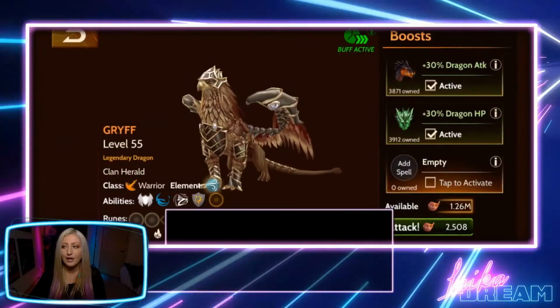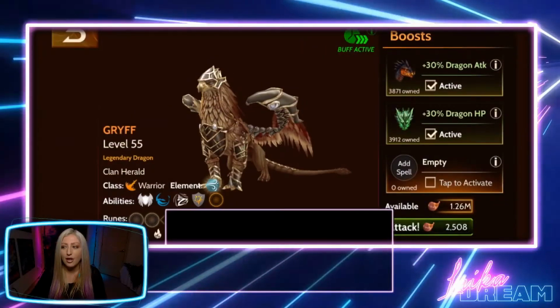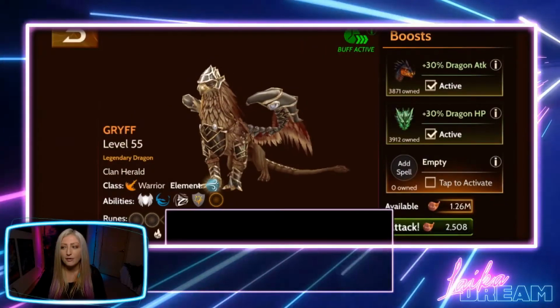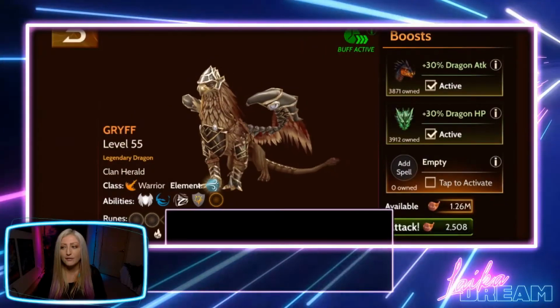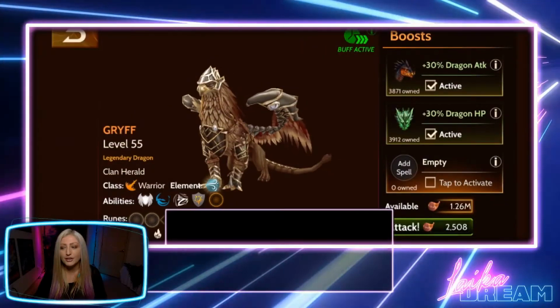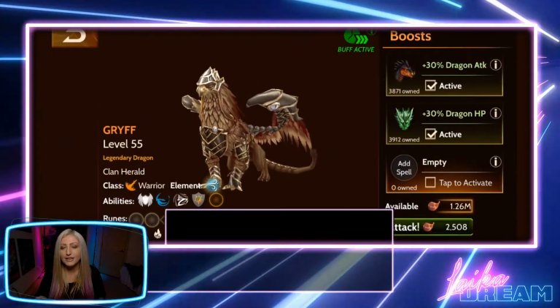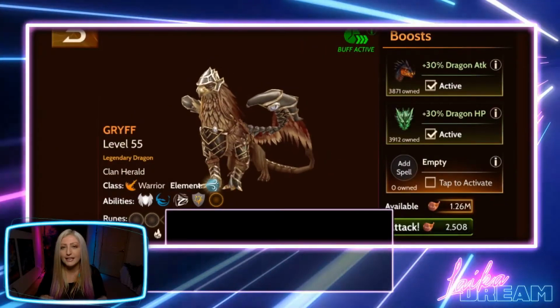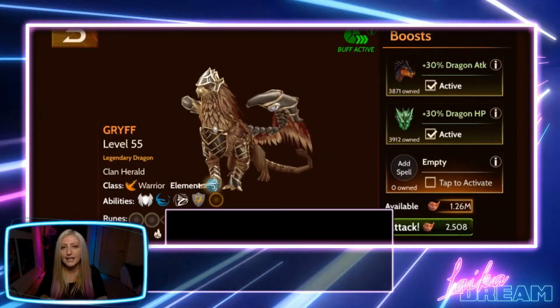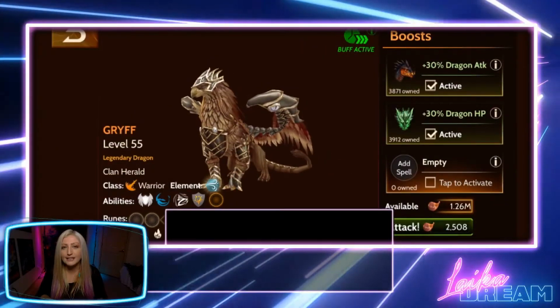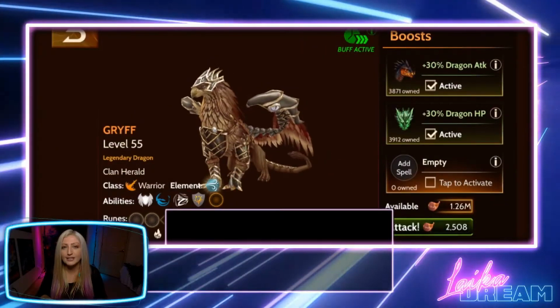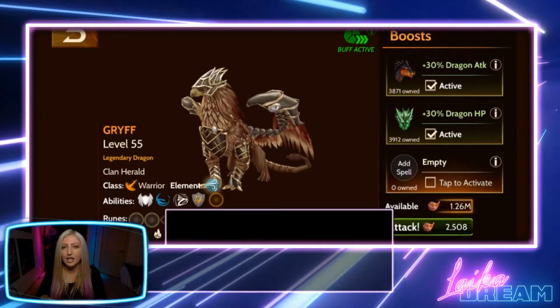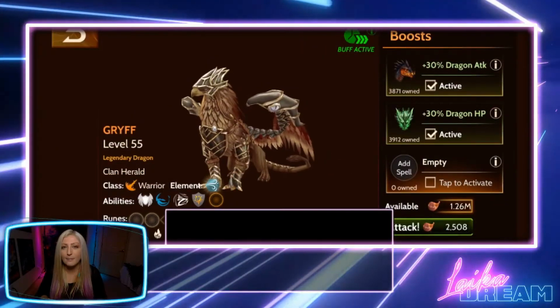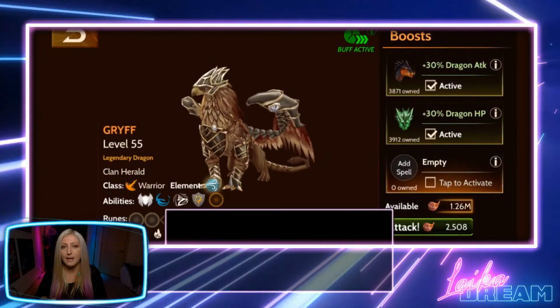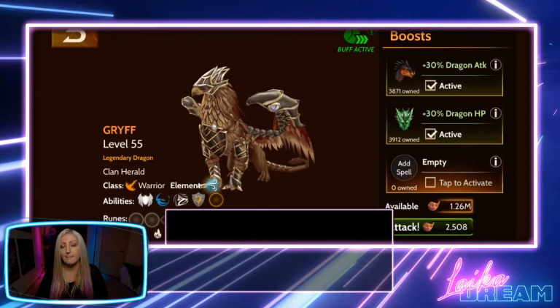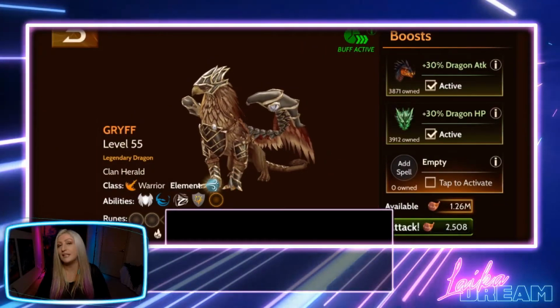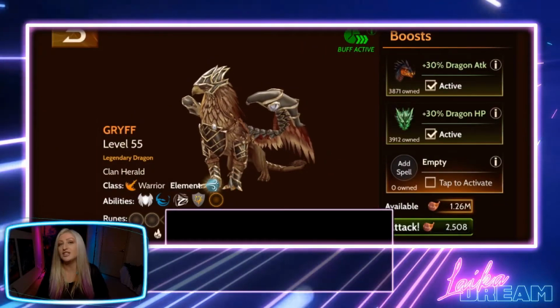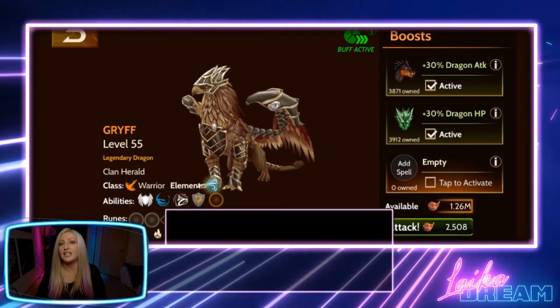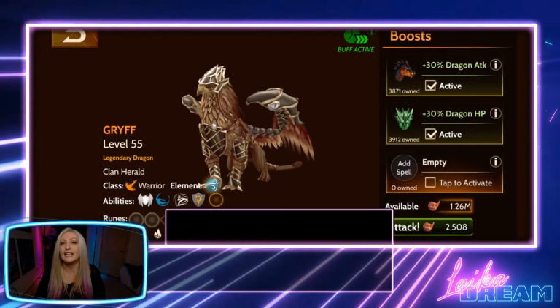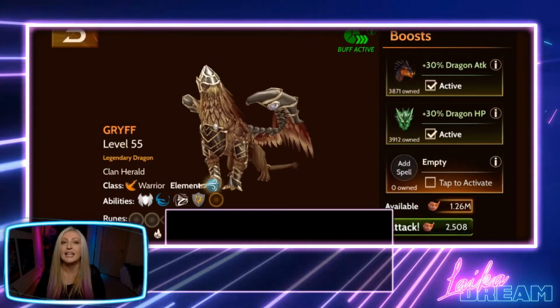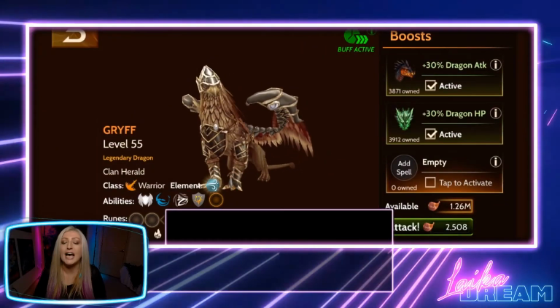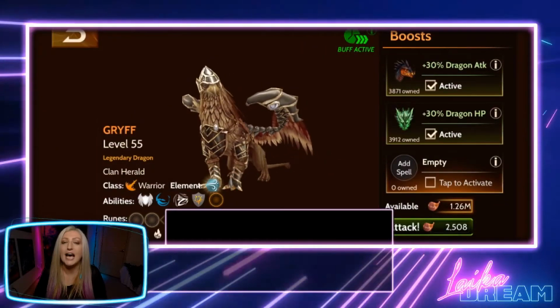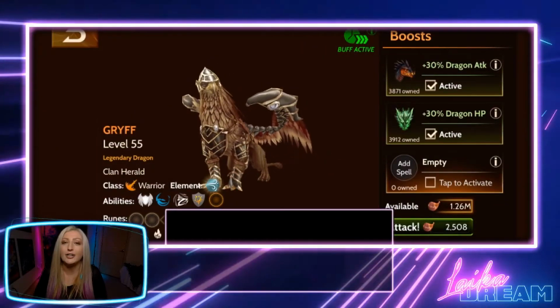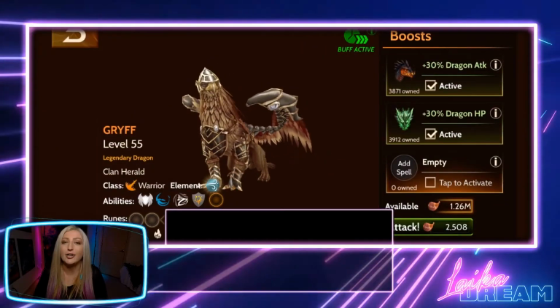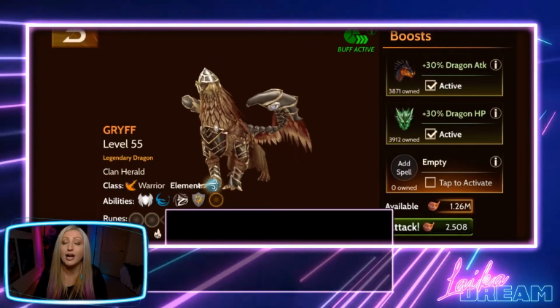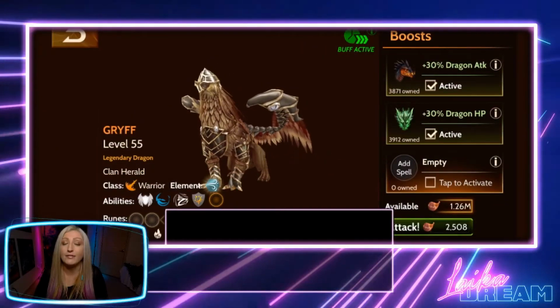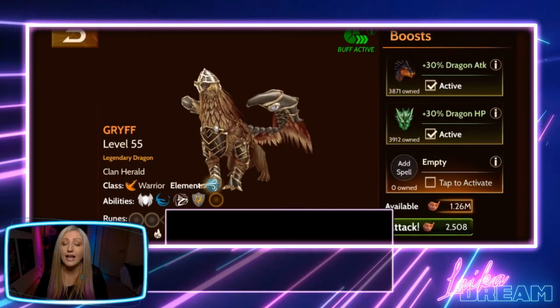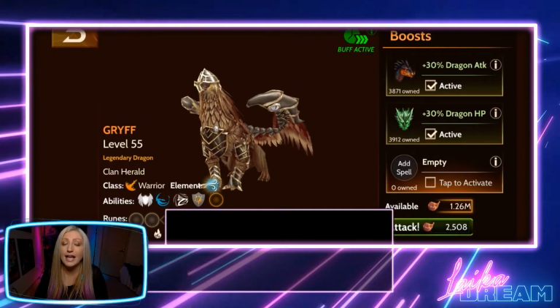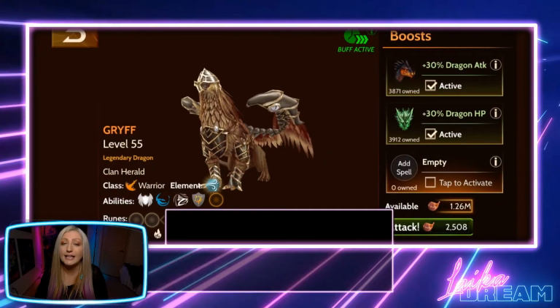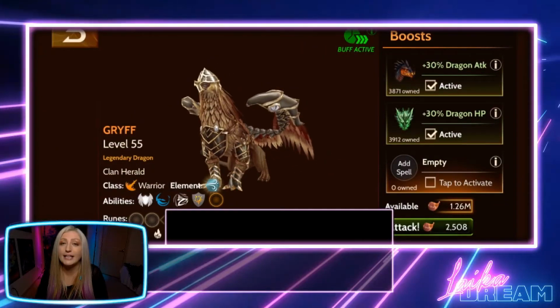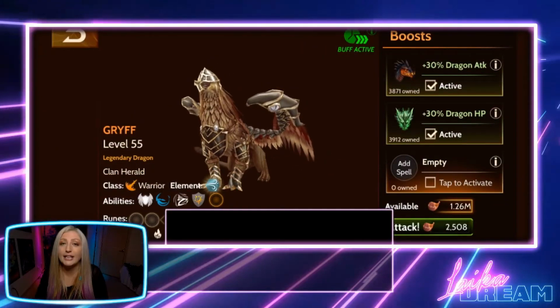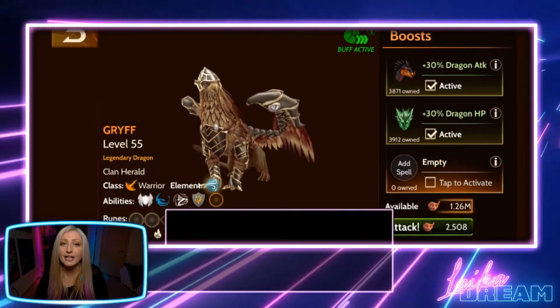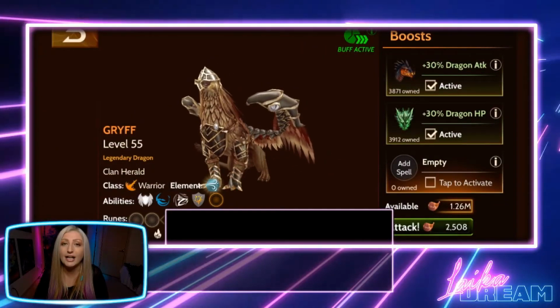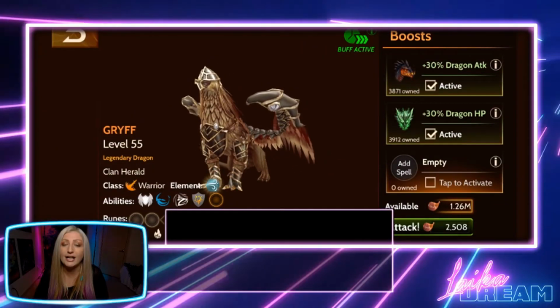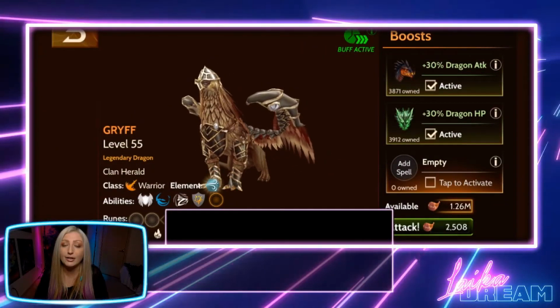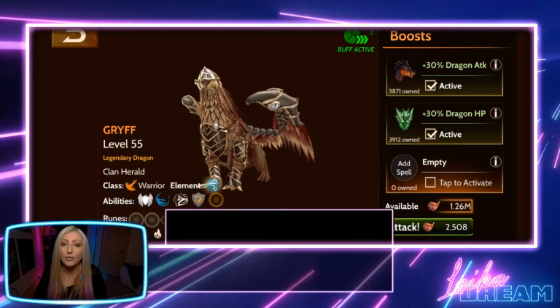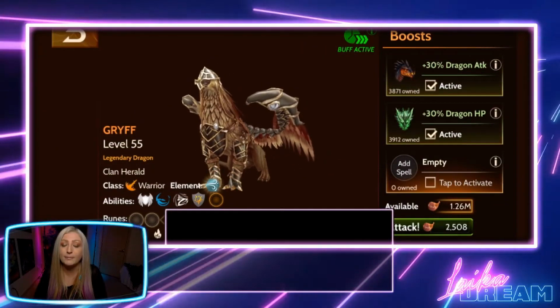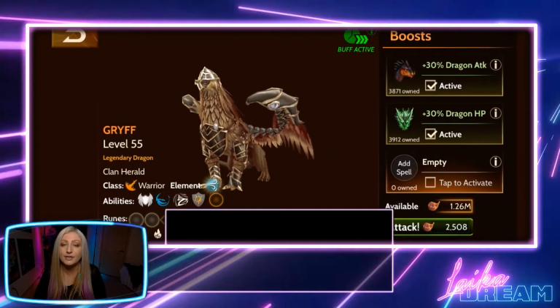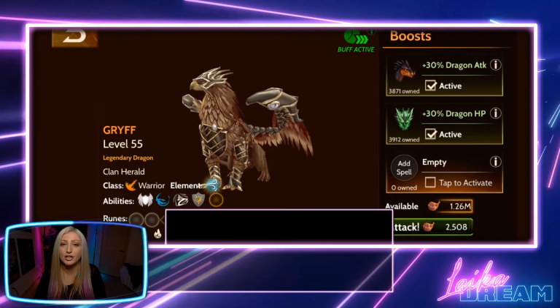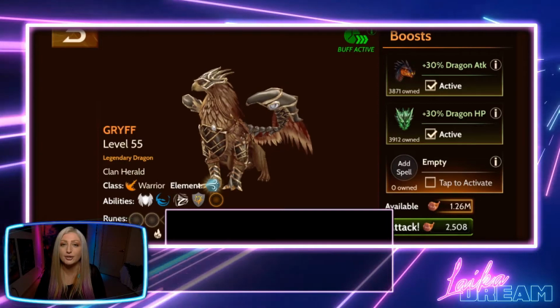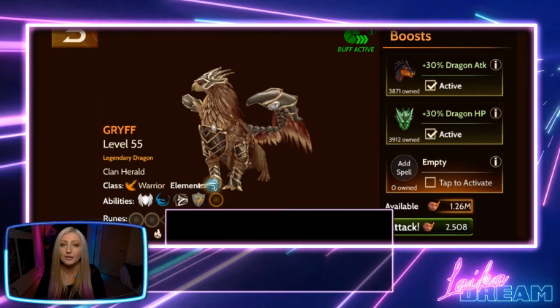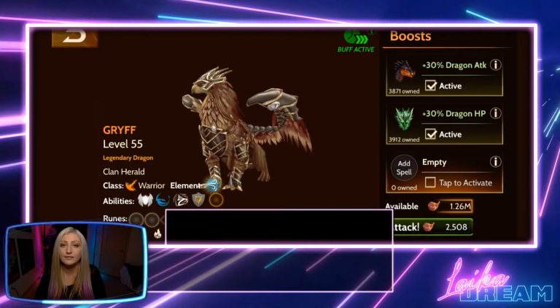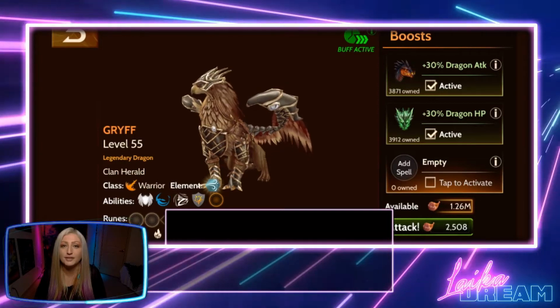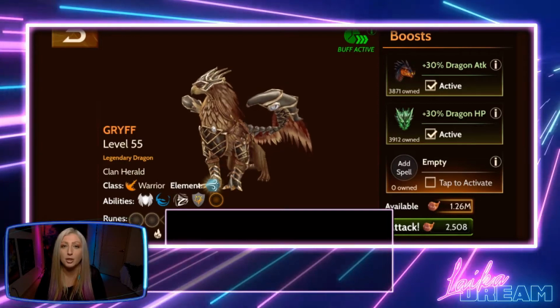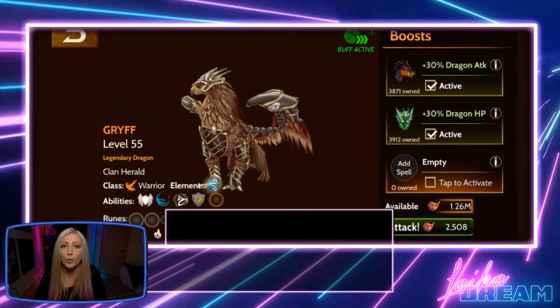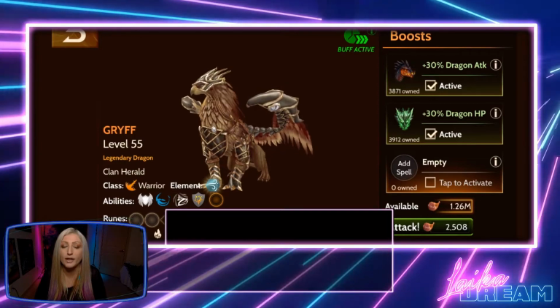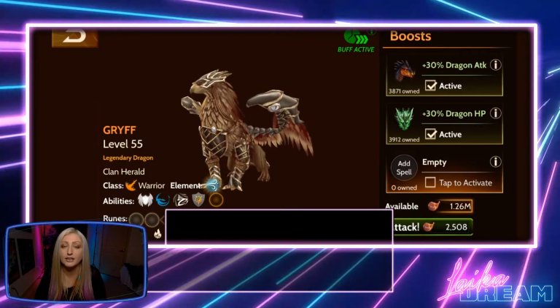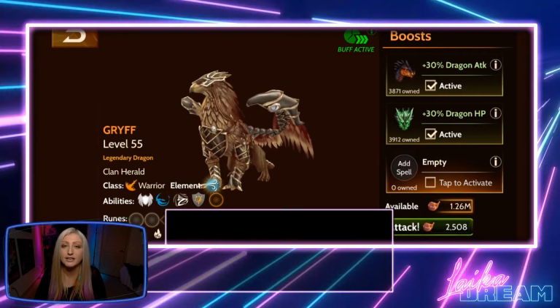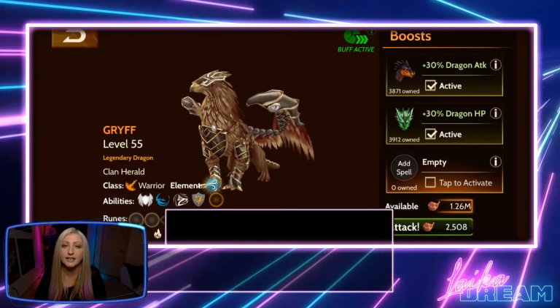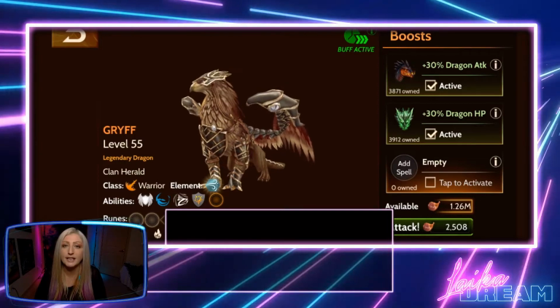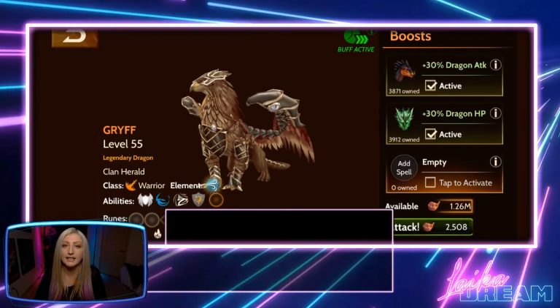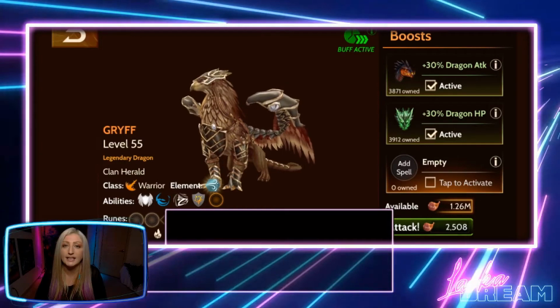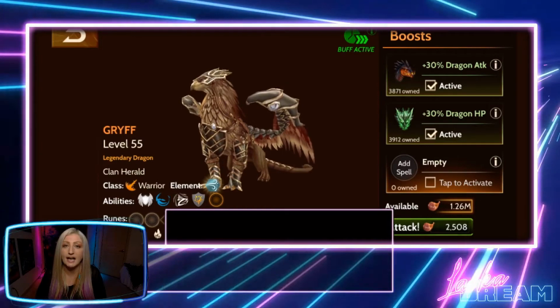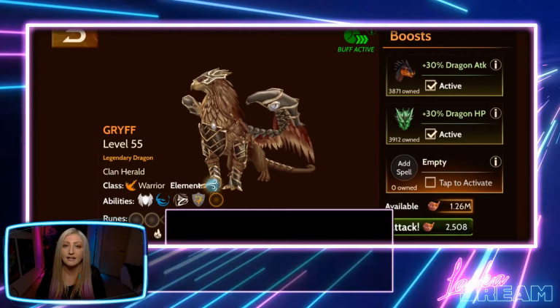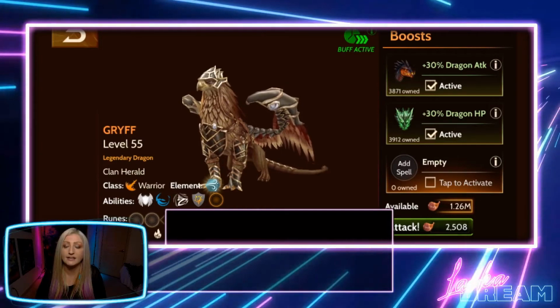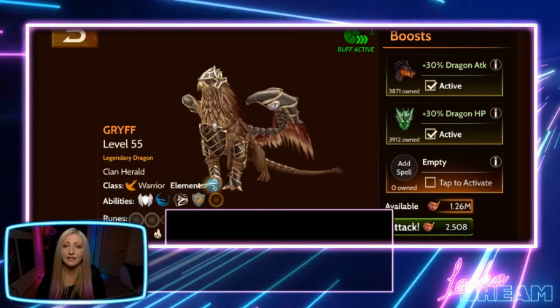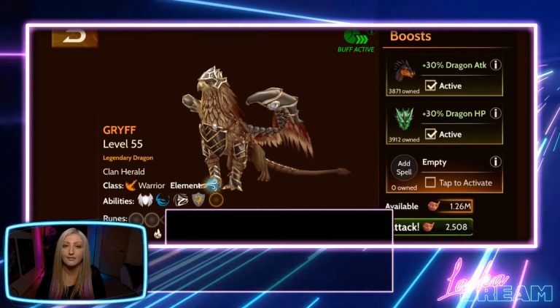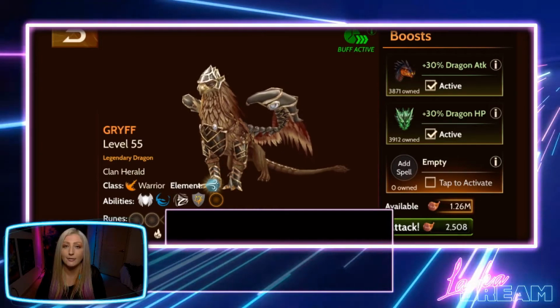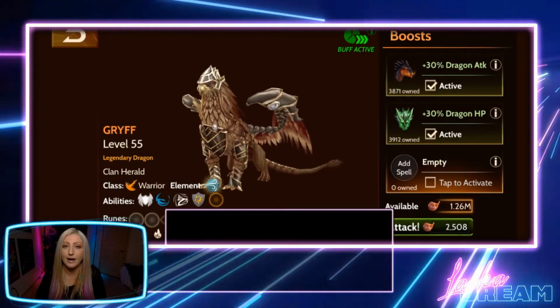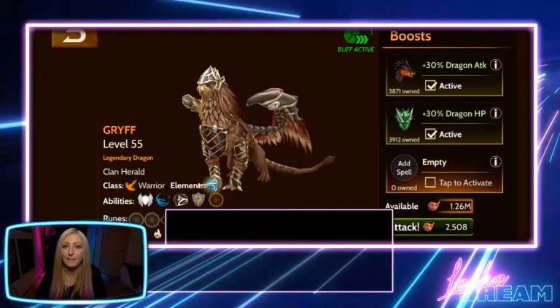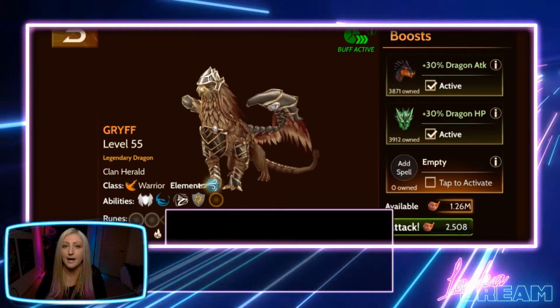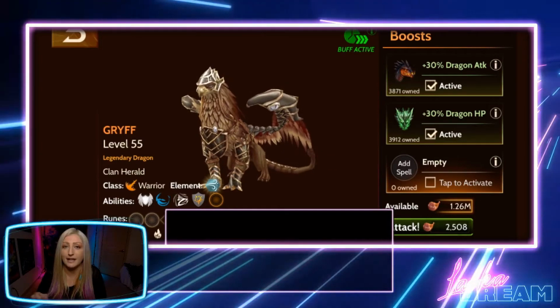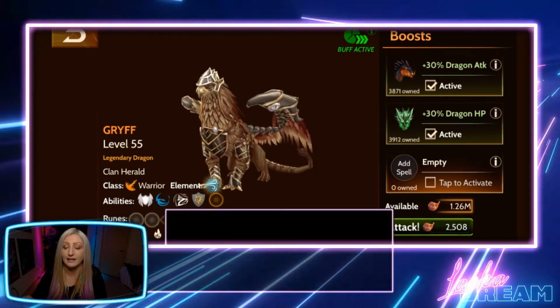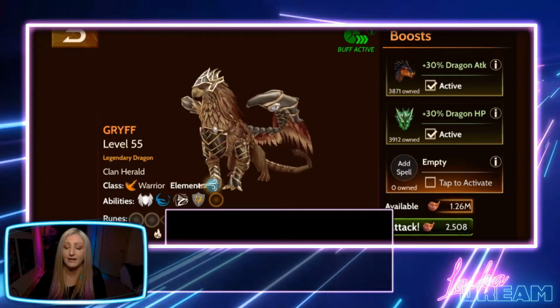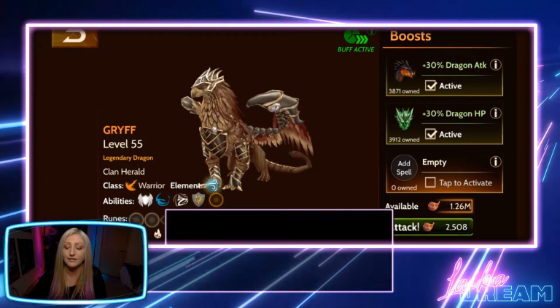First I'd like to start by mentioning that I do not have any gear equipped on Griff, so we're just going to attack stuff around my level.